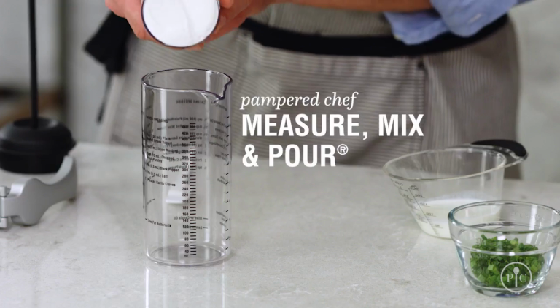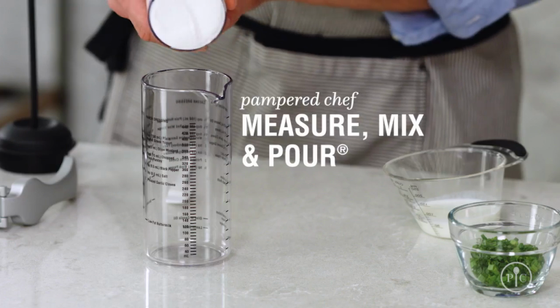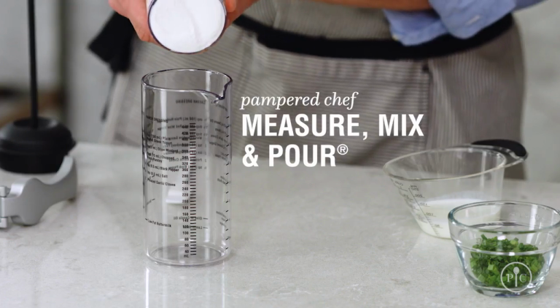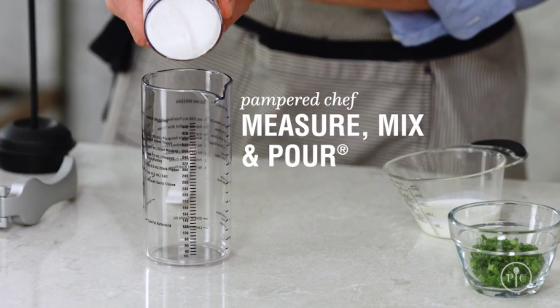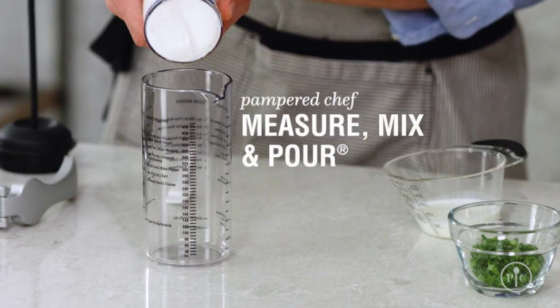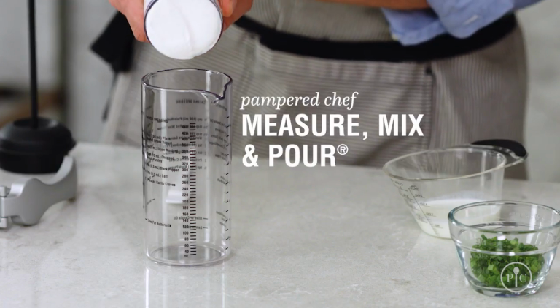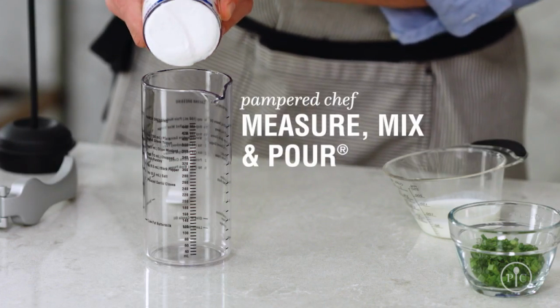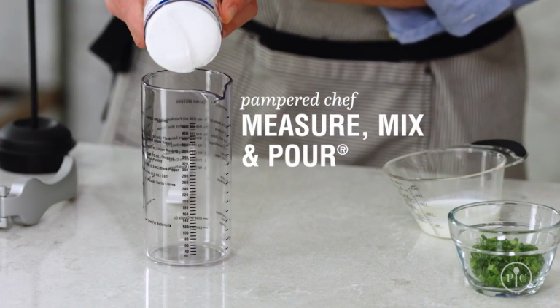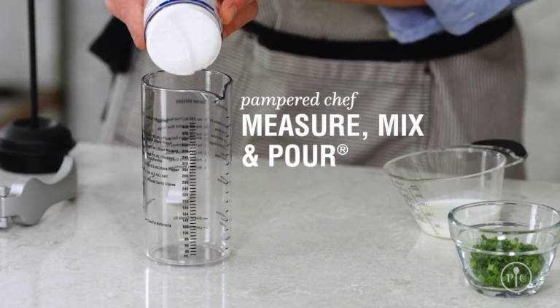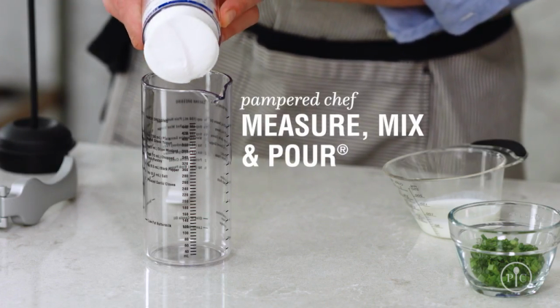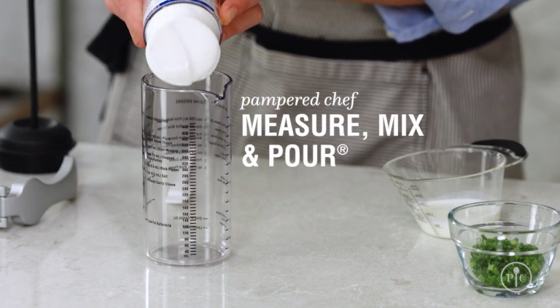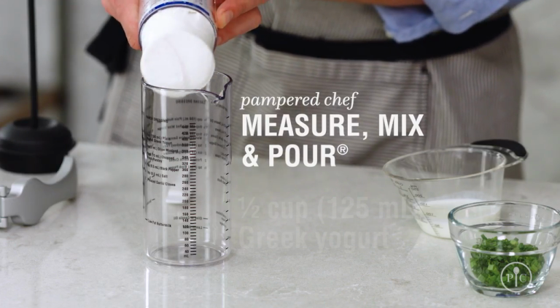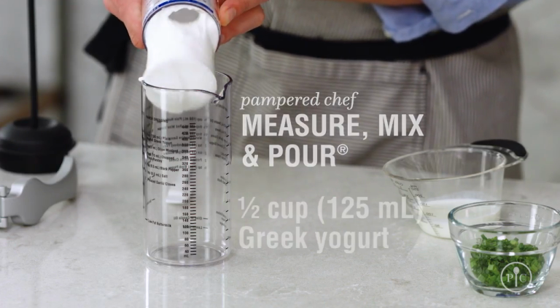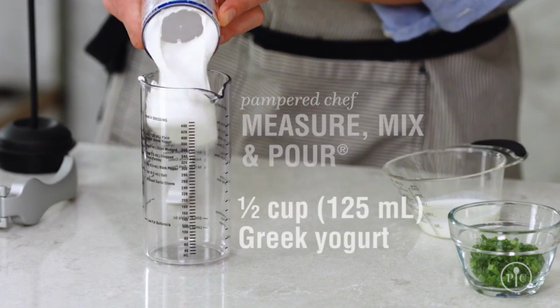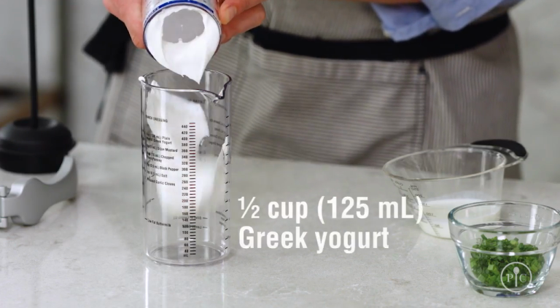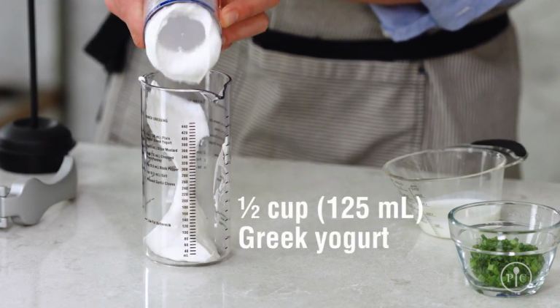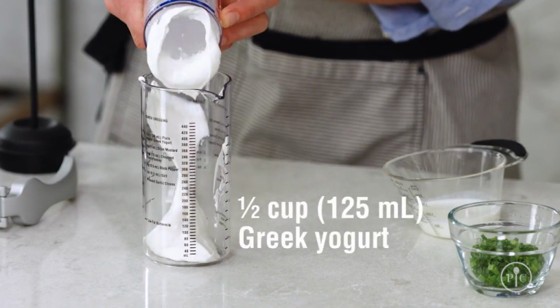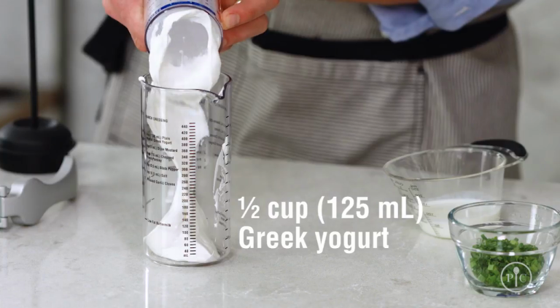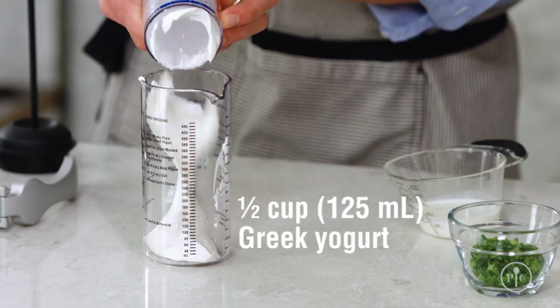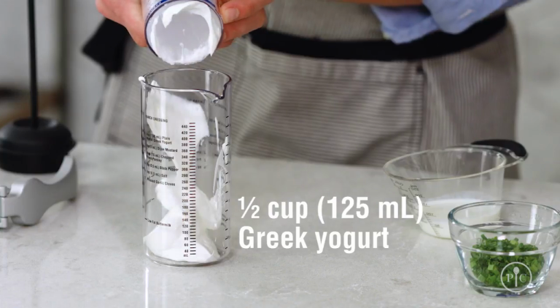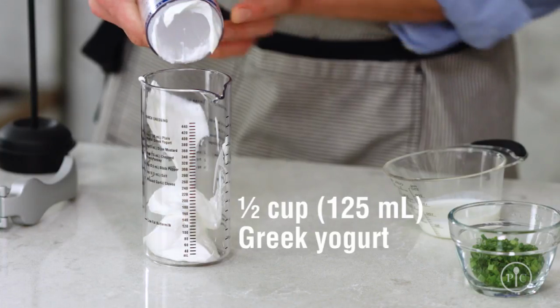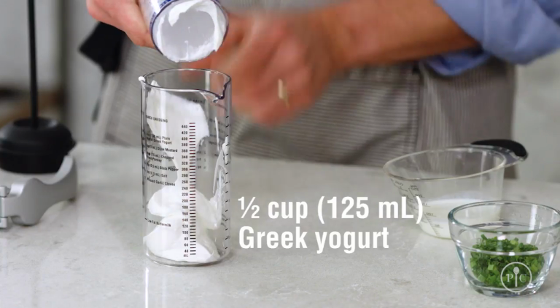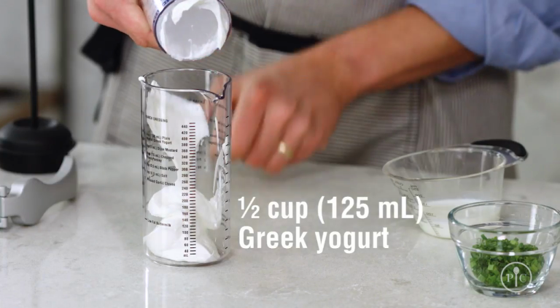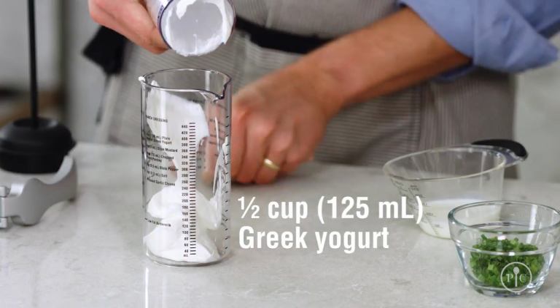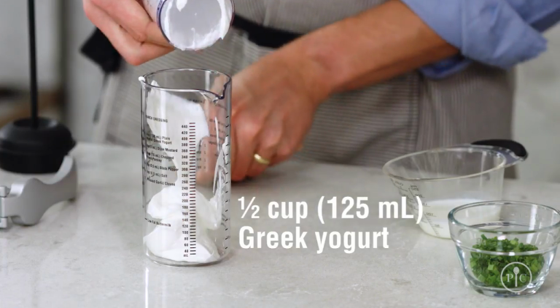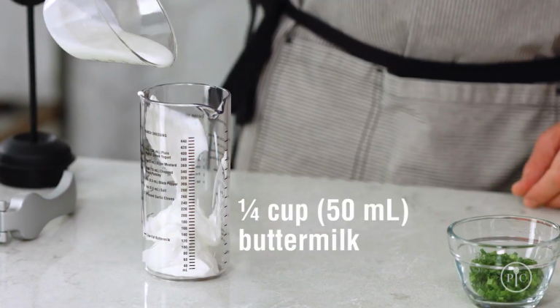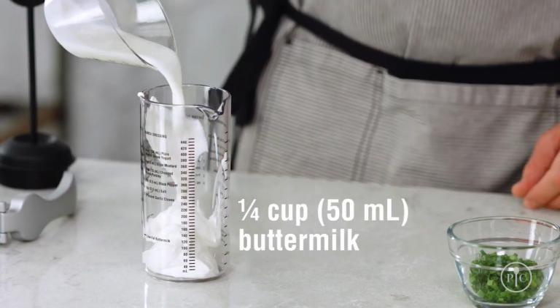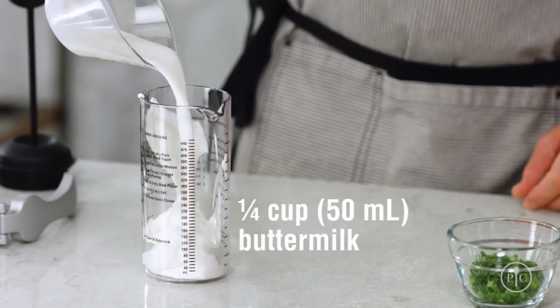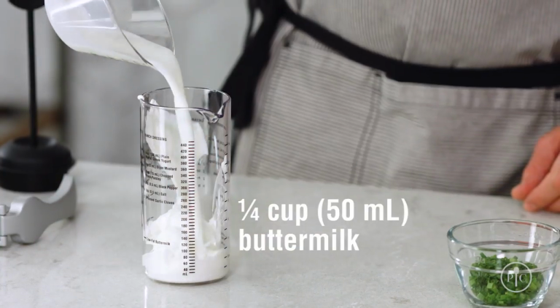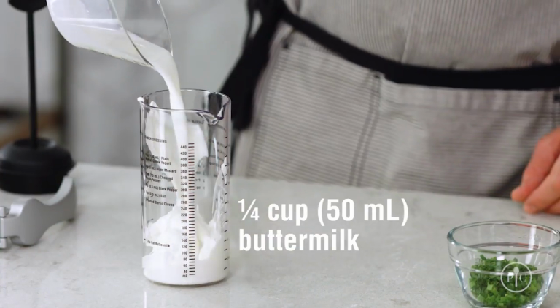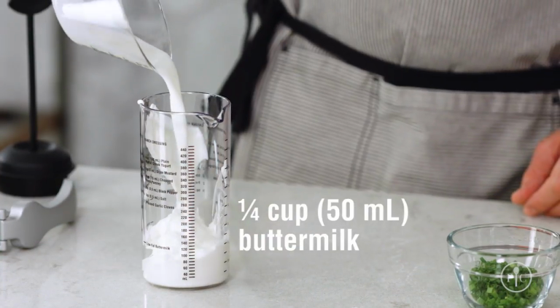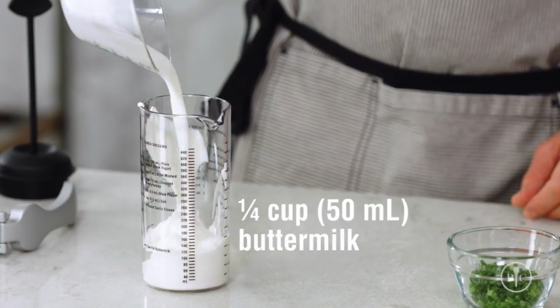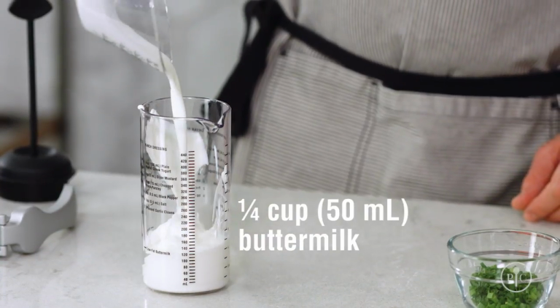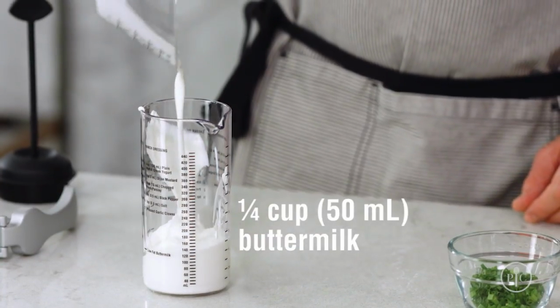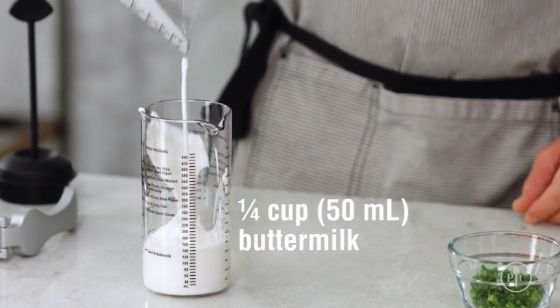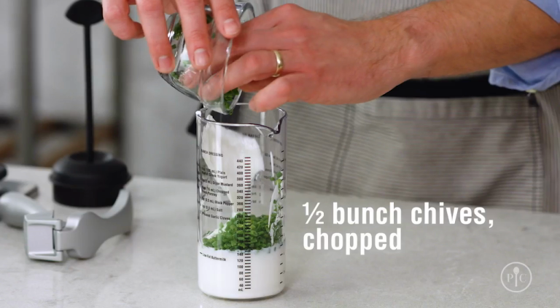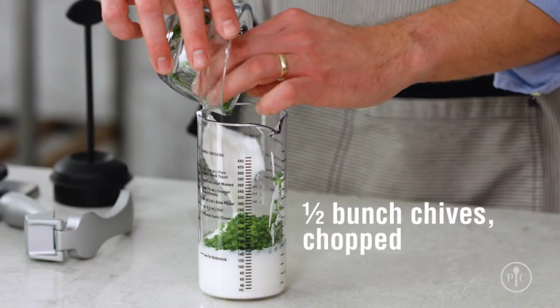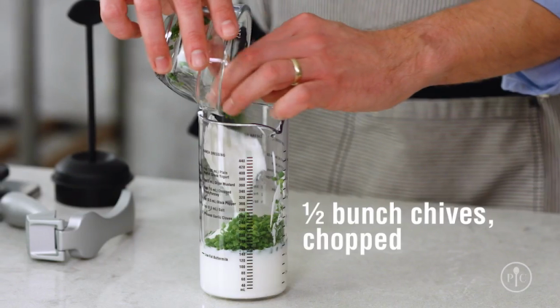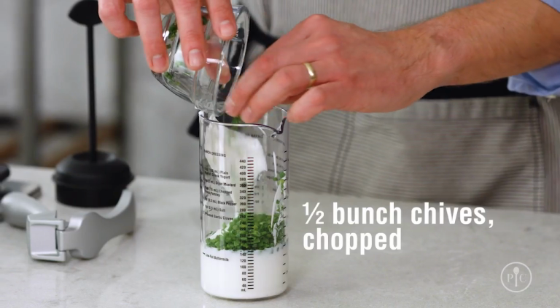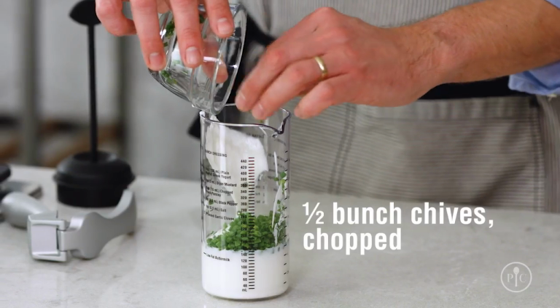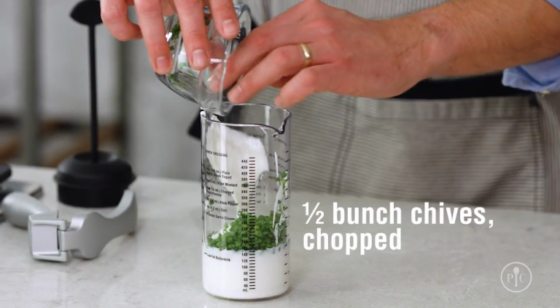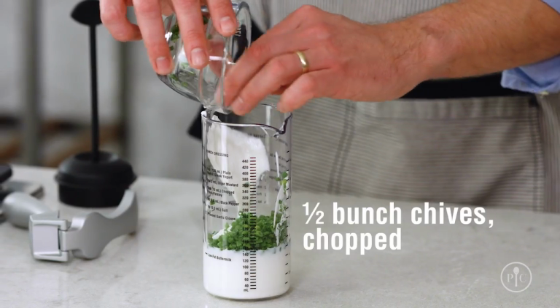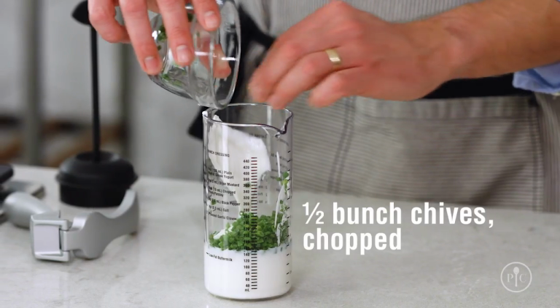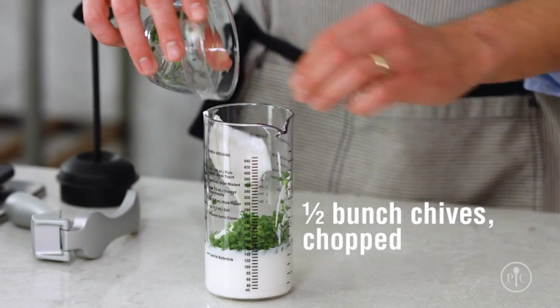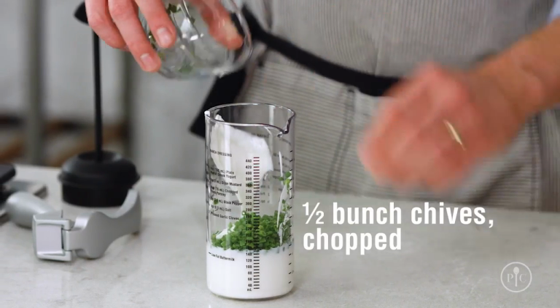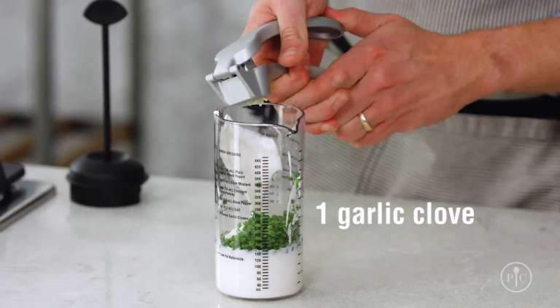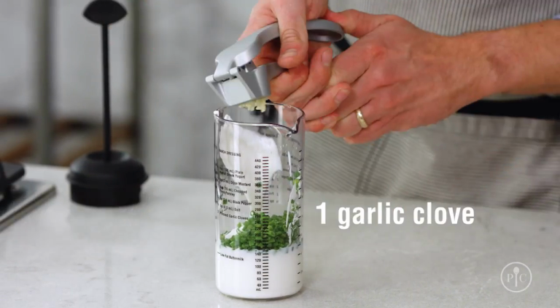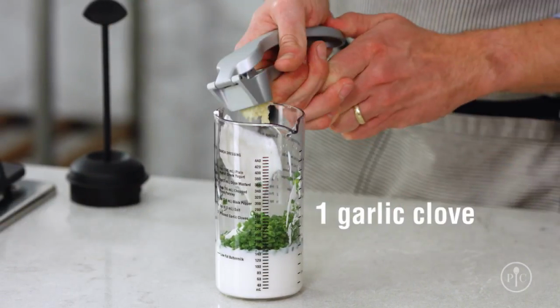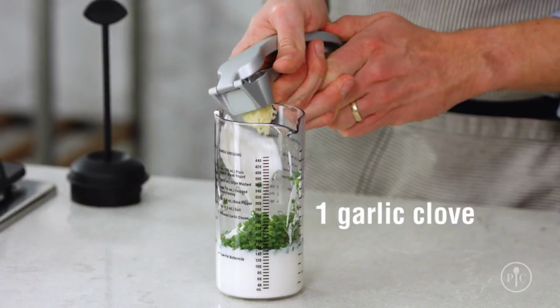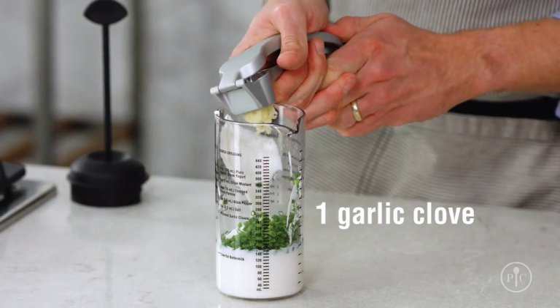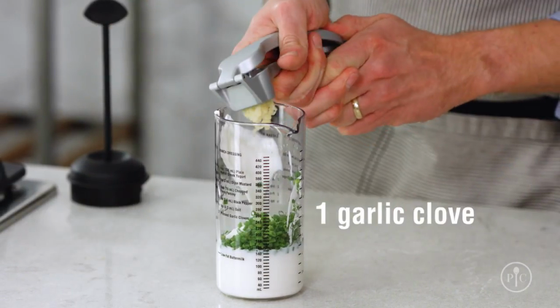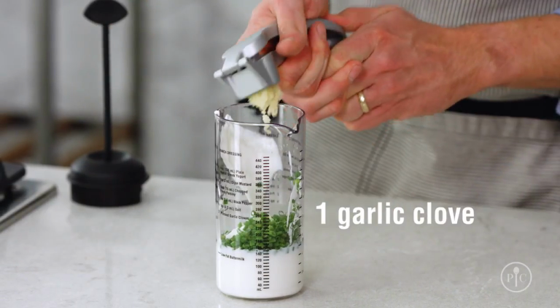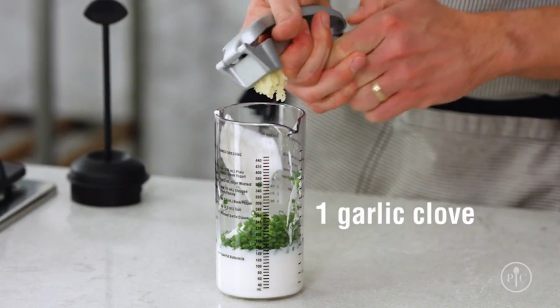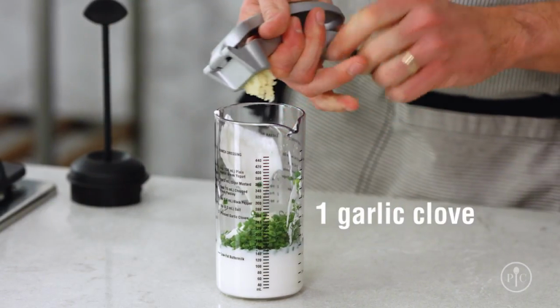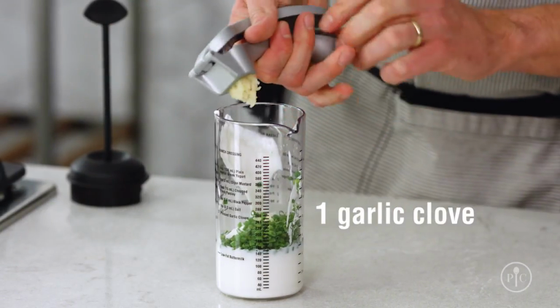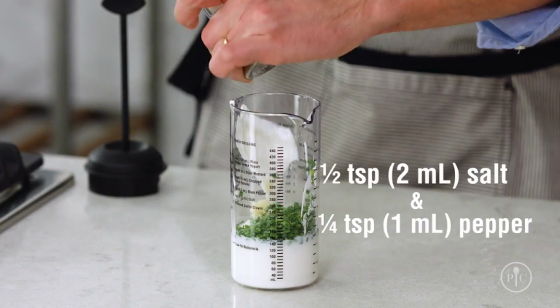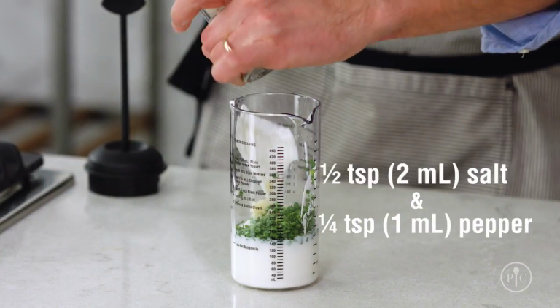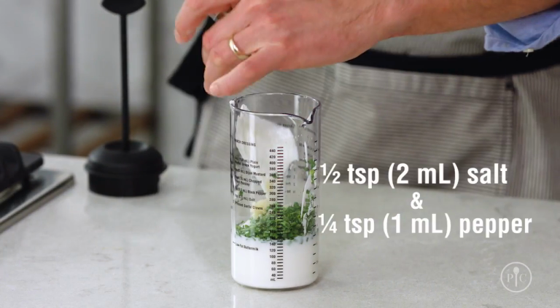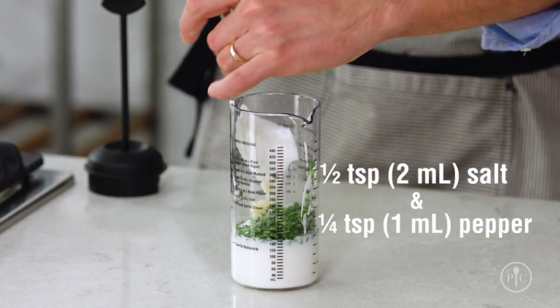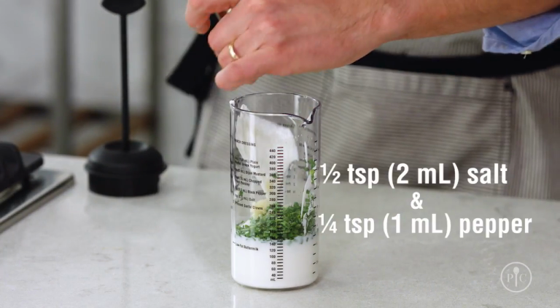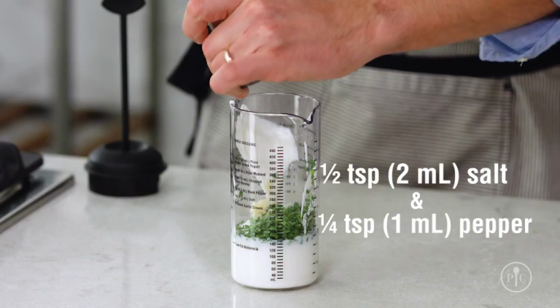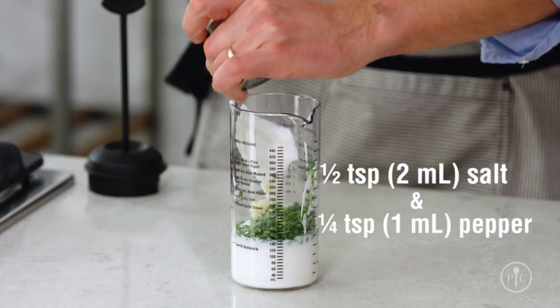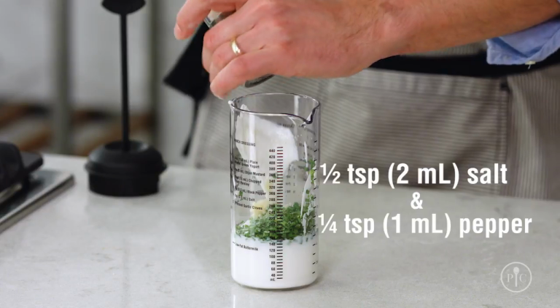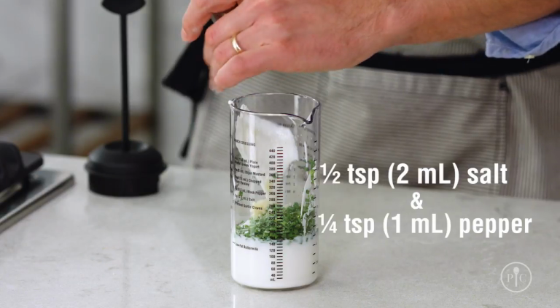For the dressing, I'm going to mix Greek yogurt, buttermilk, chives, a clove of garlic, and salt and pepper.